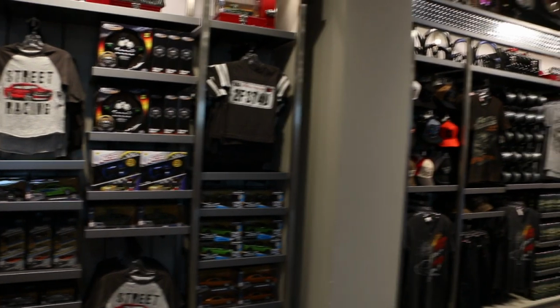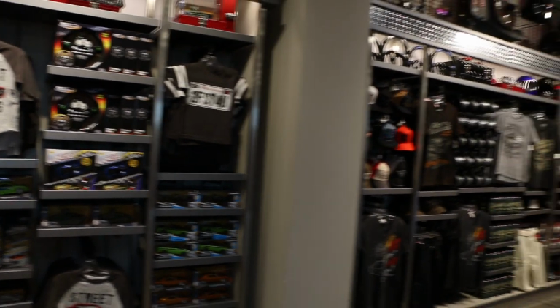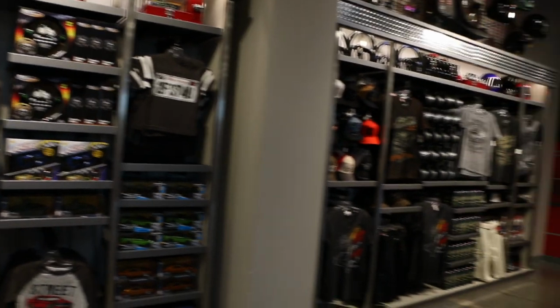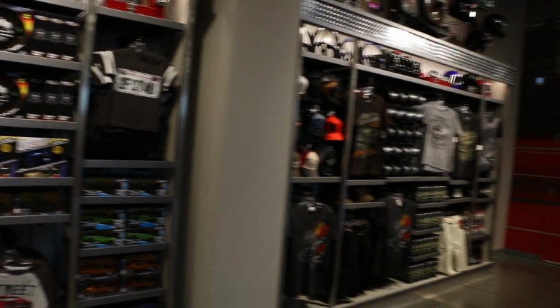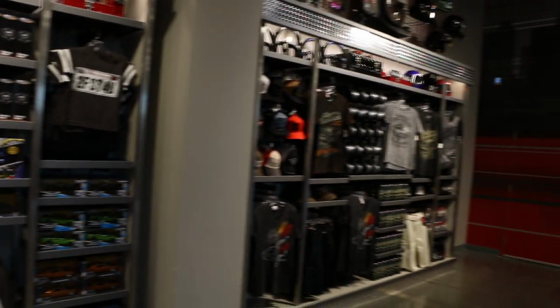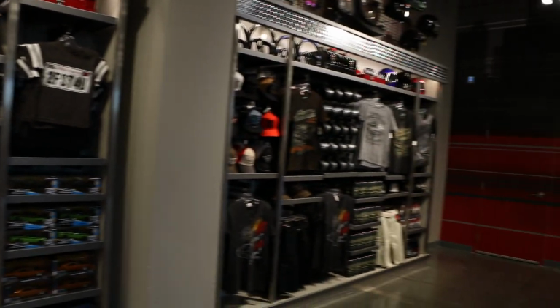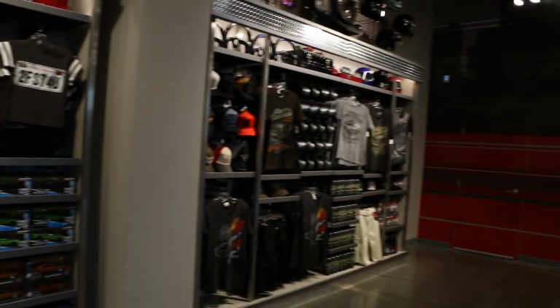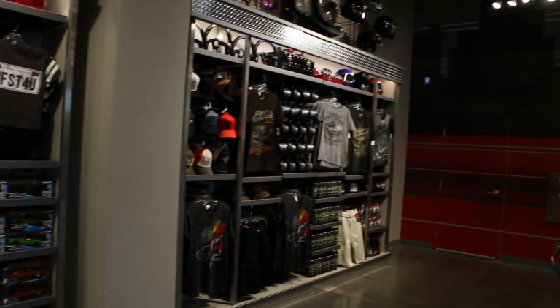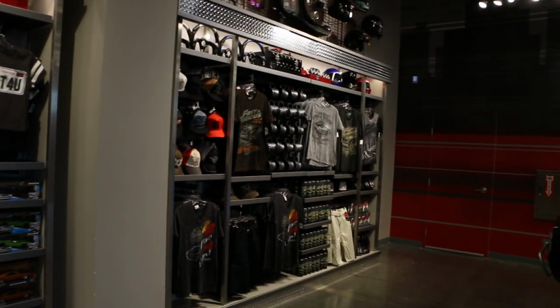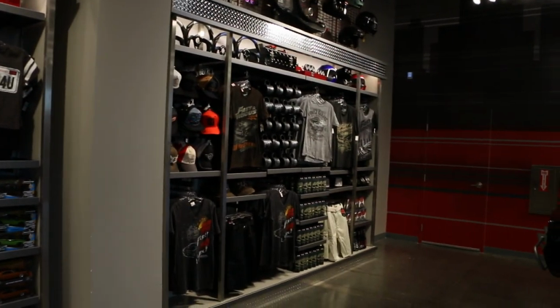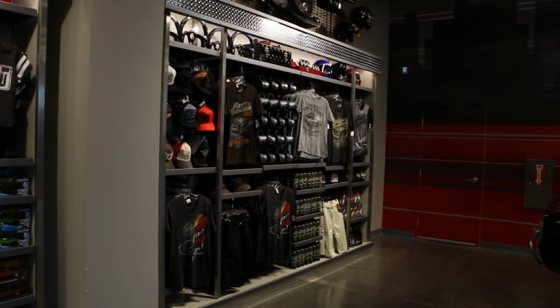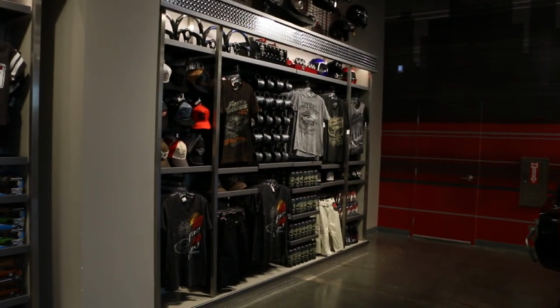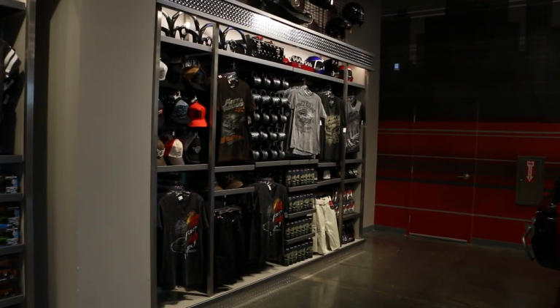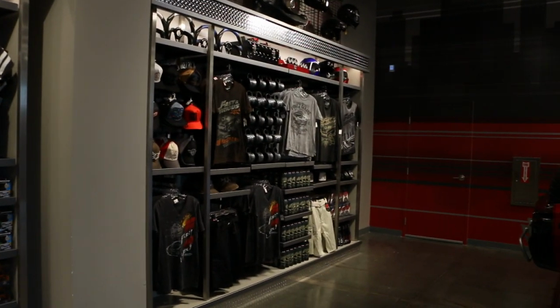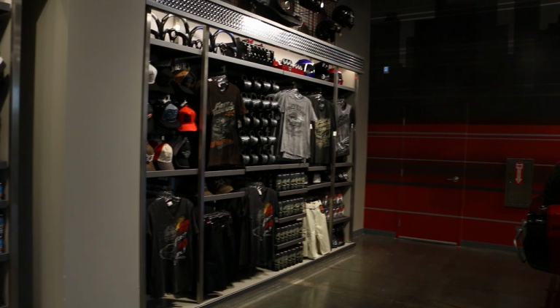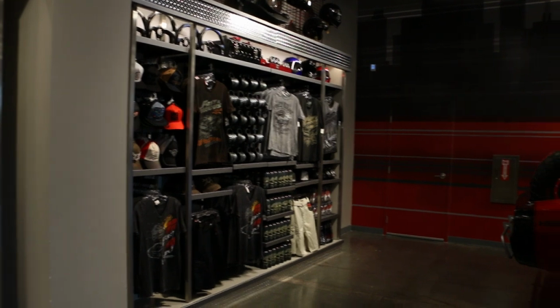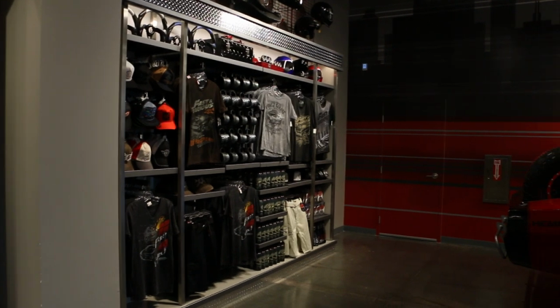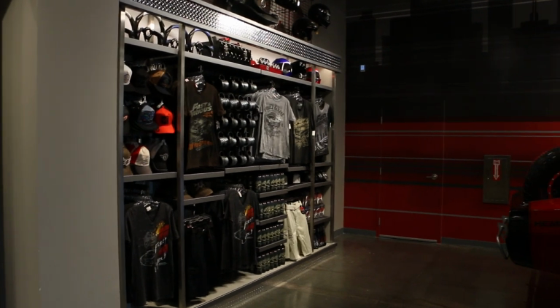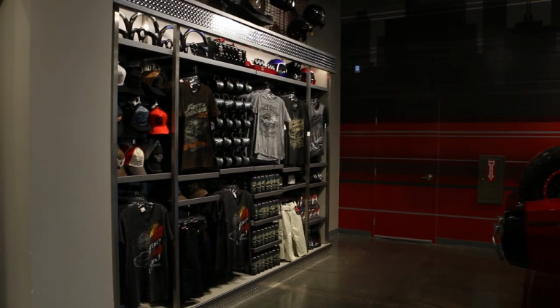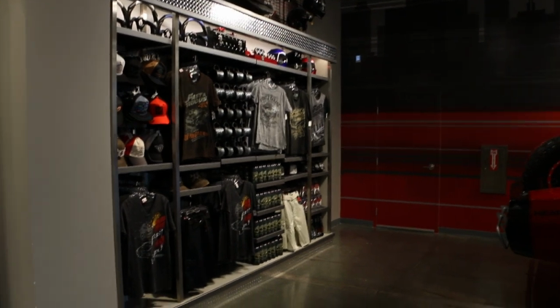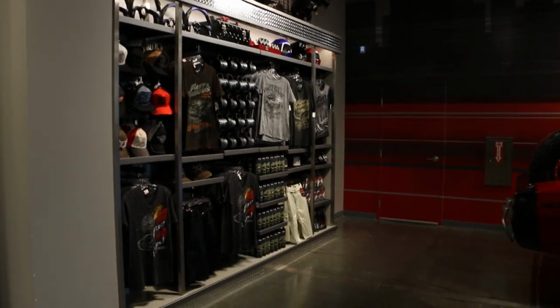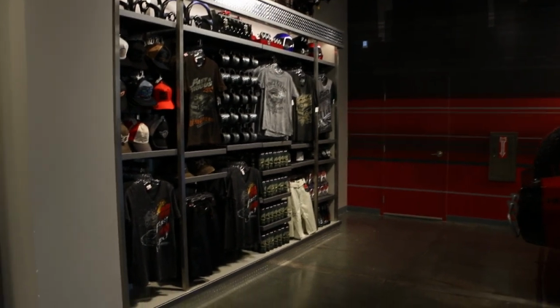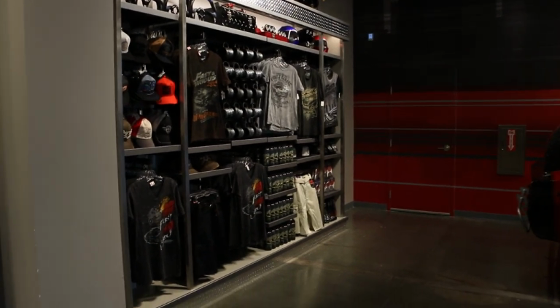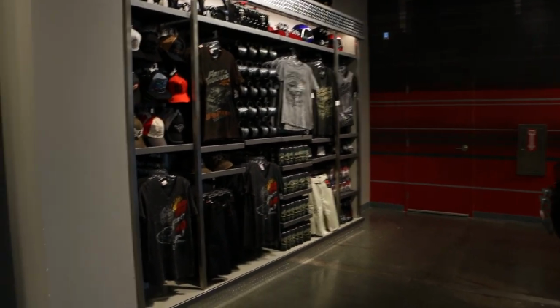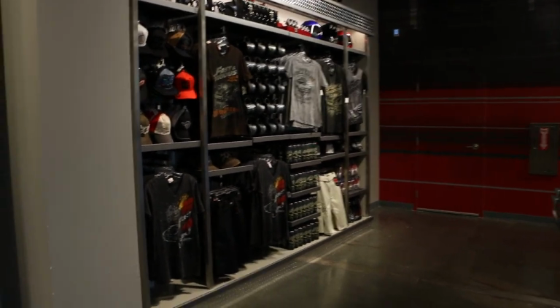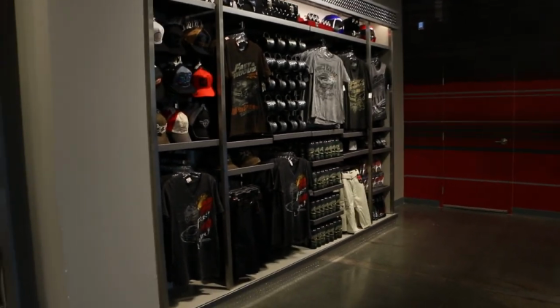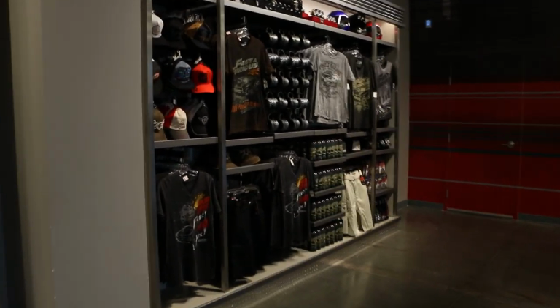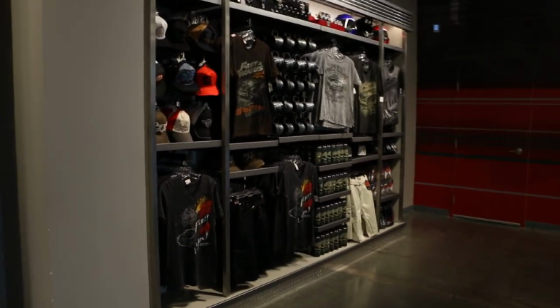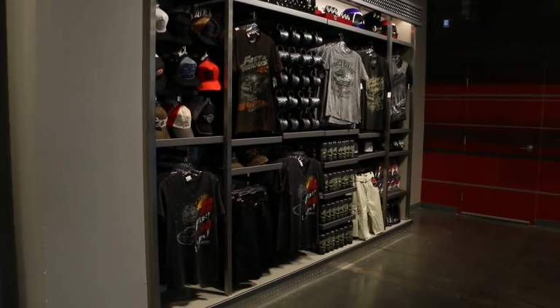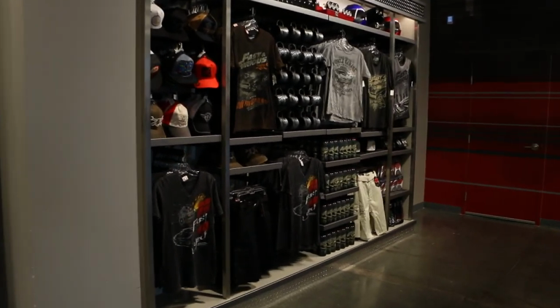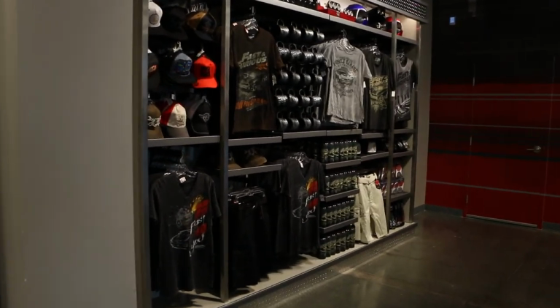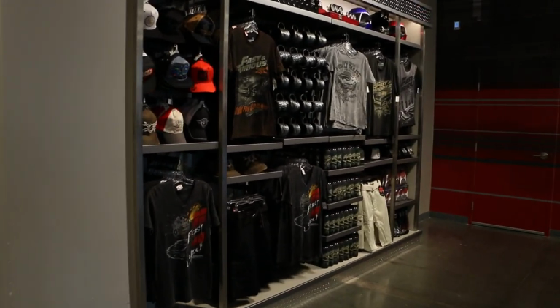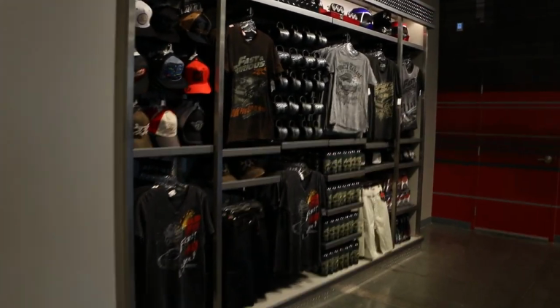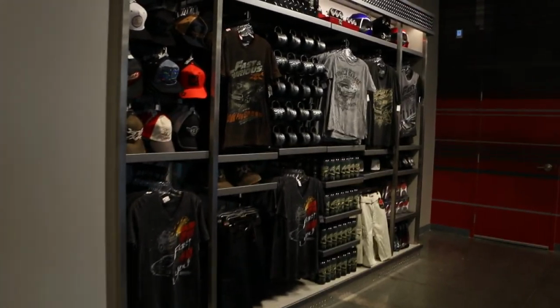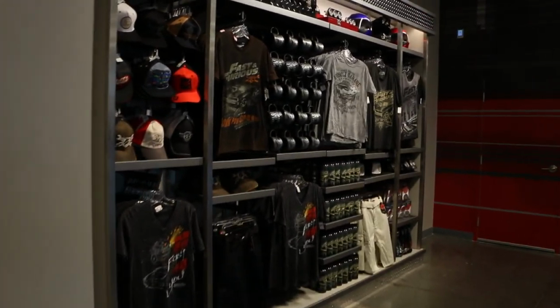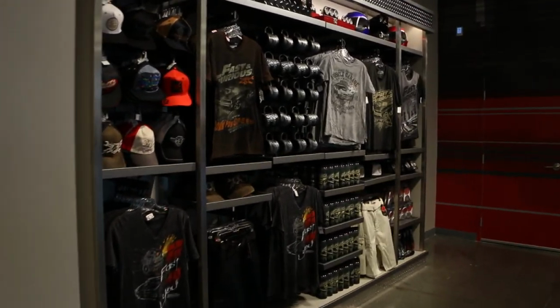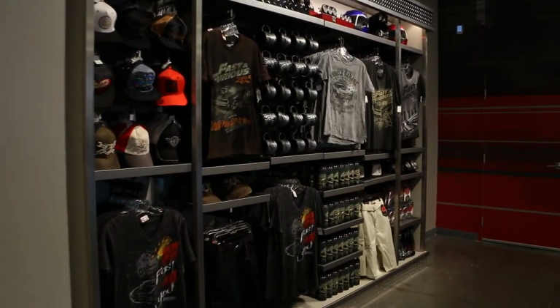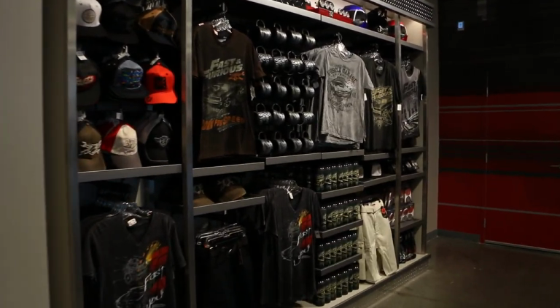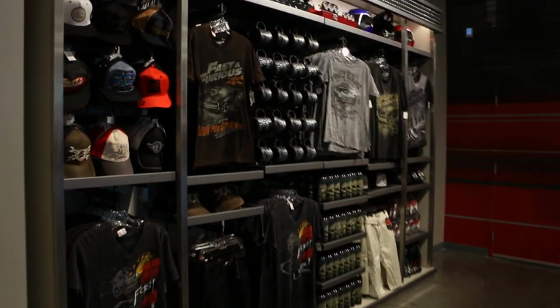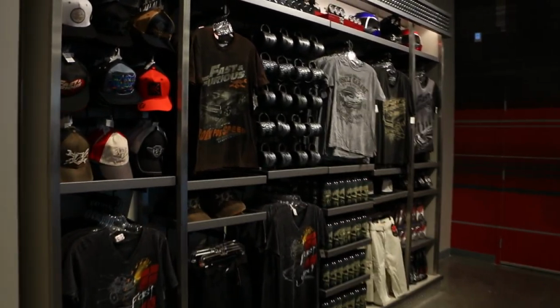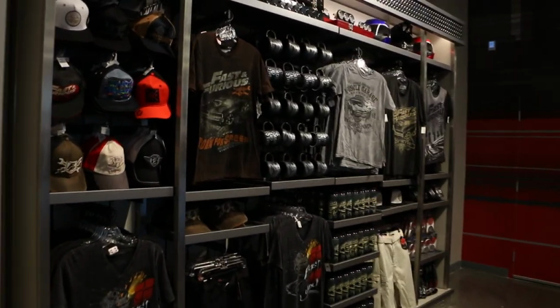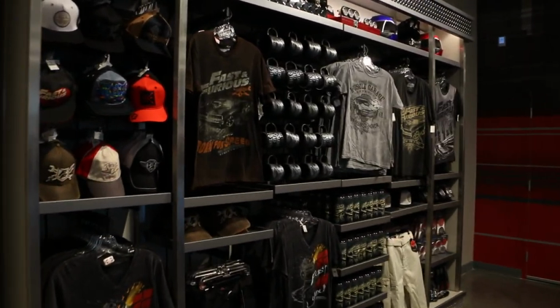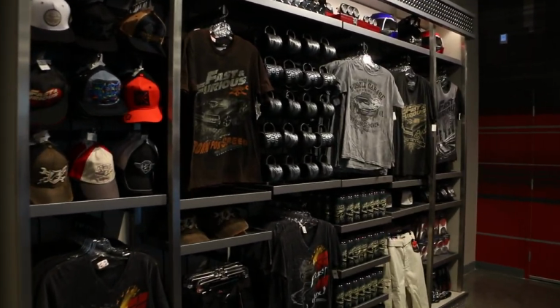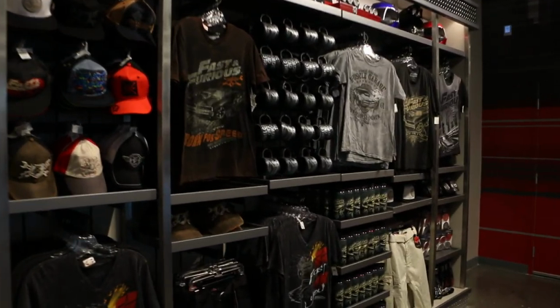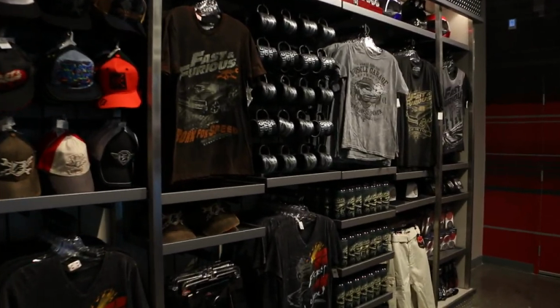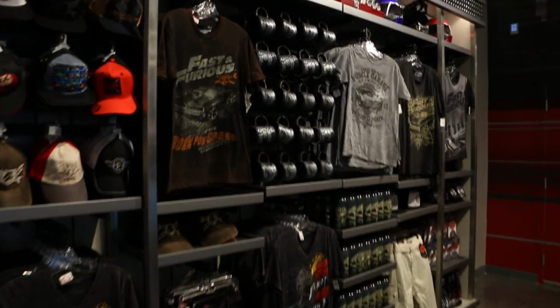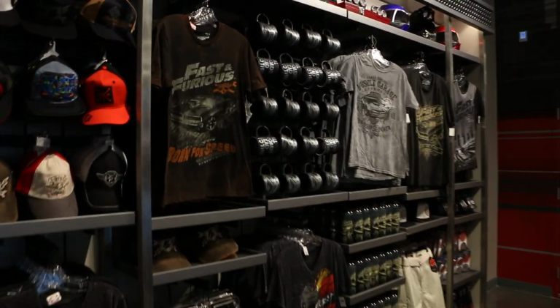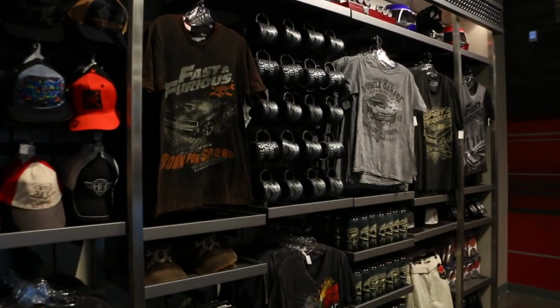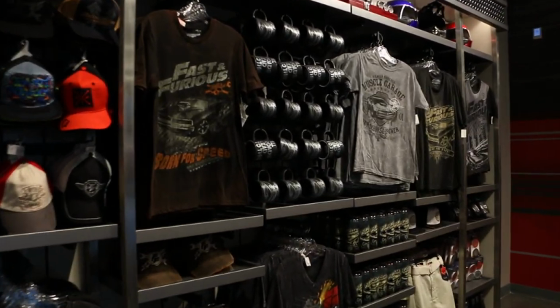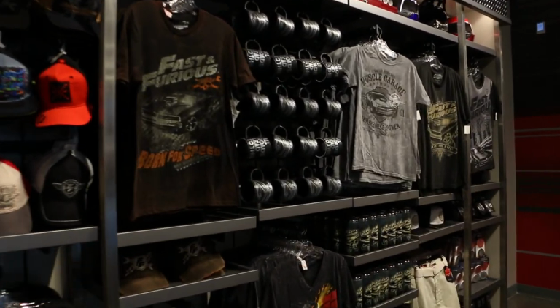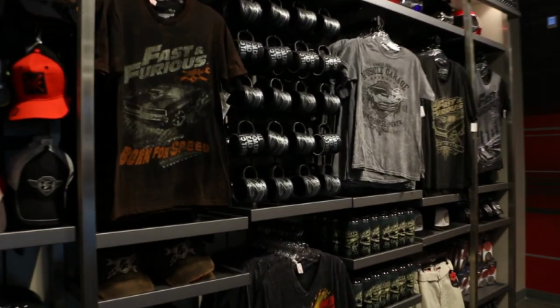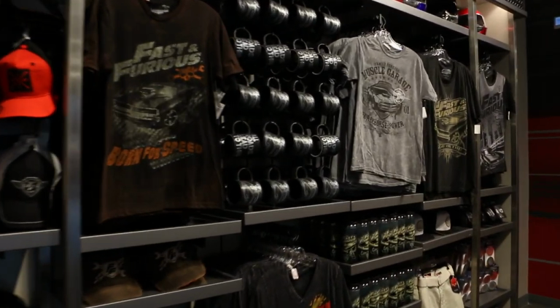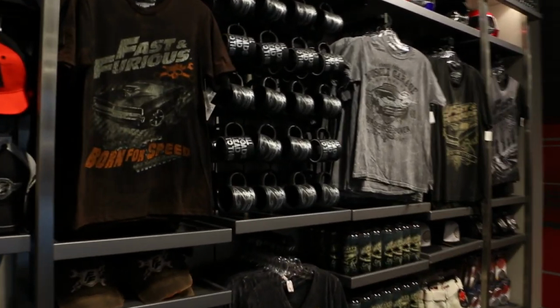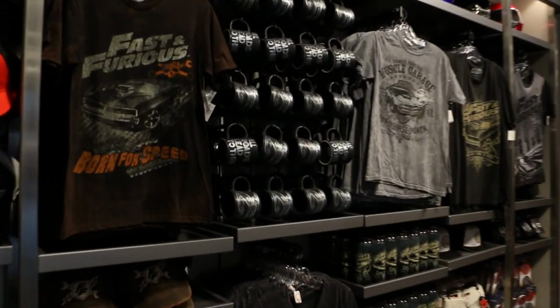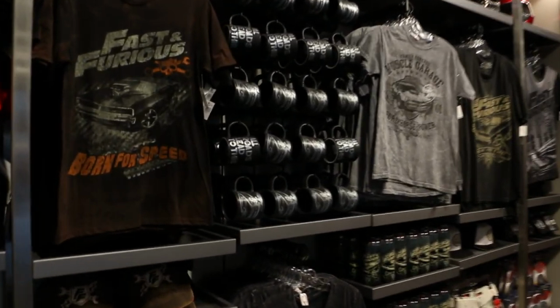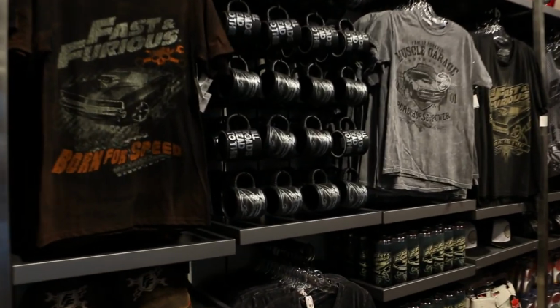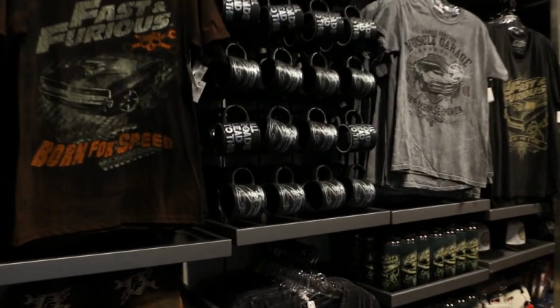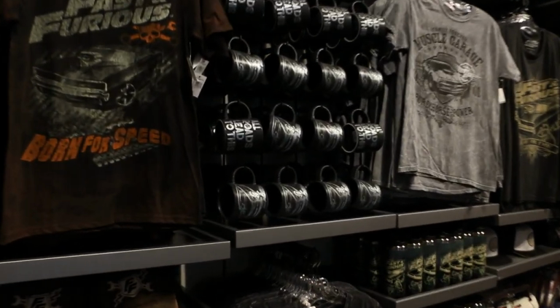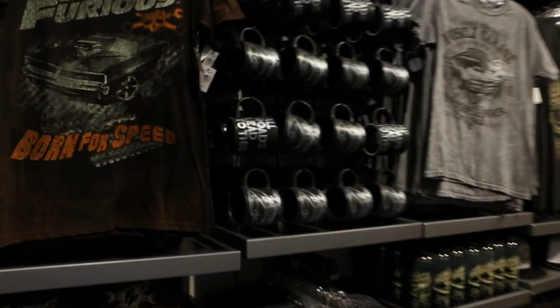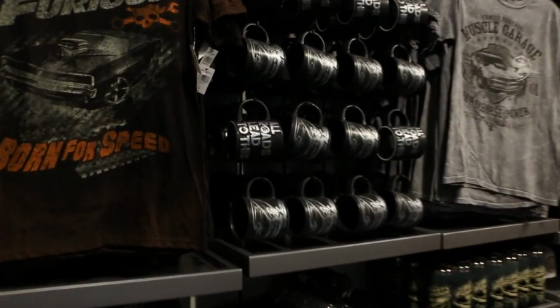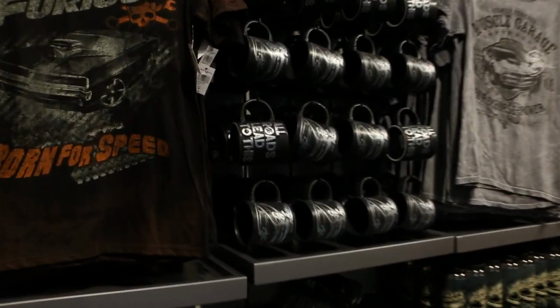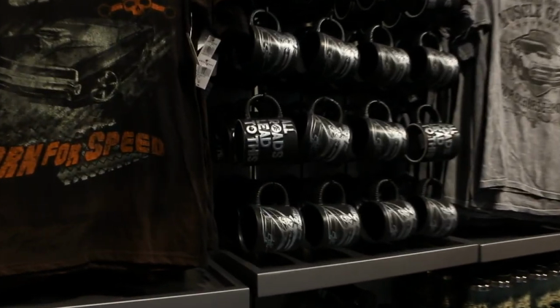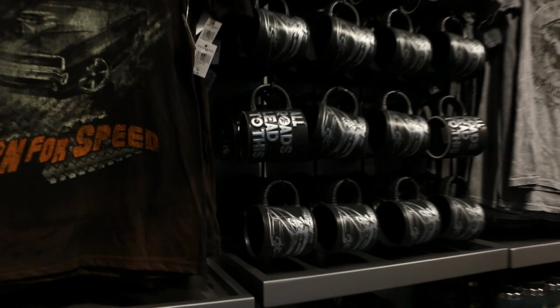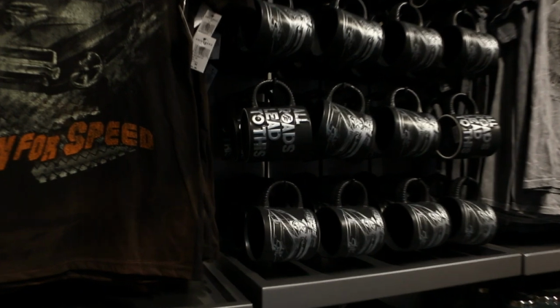This whole place is set up like an auto parts store. Not that I go to them very often, but I've been in a few. It even smells funny like one.